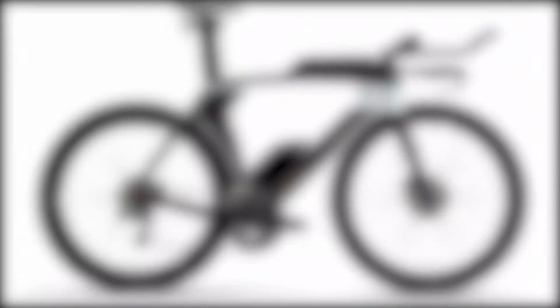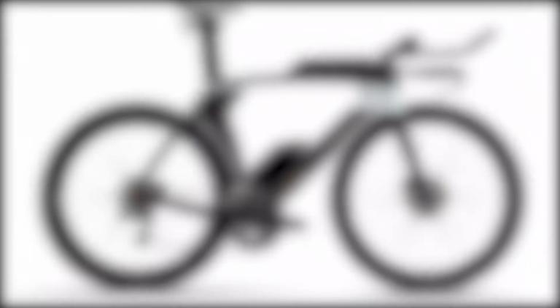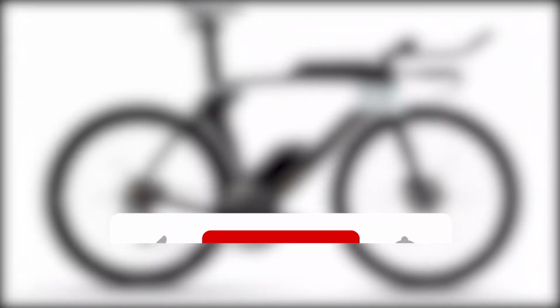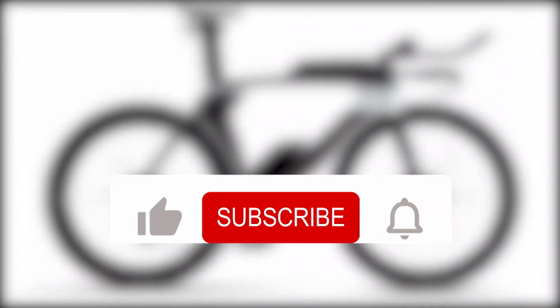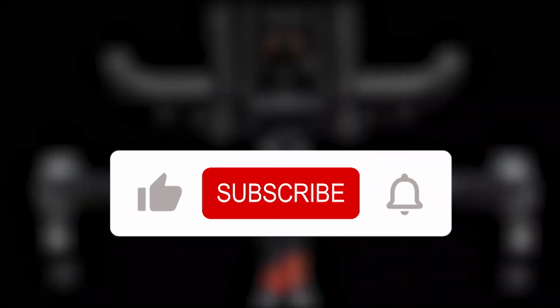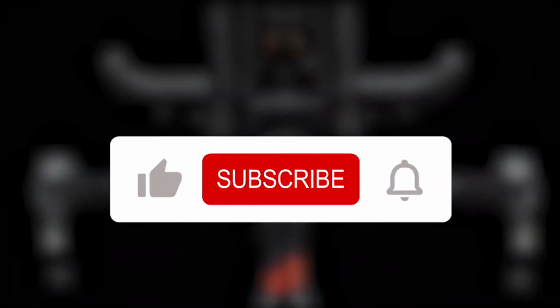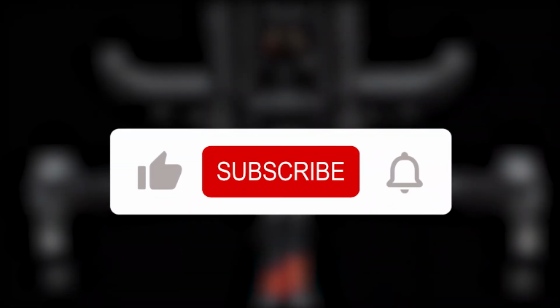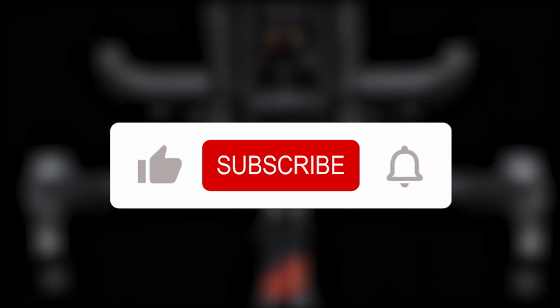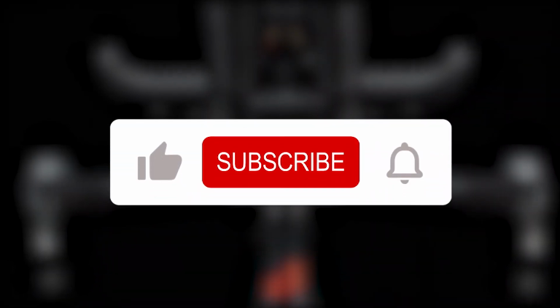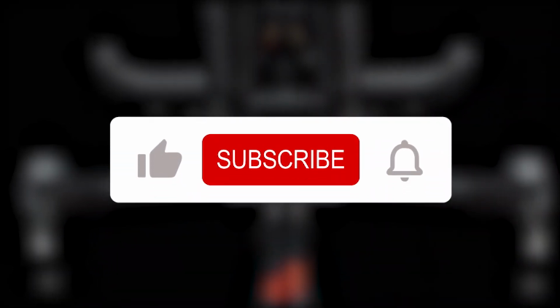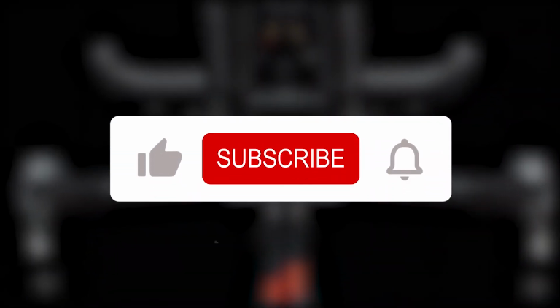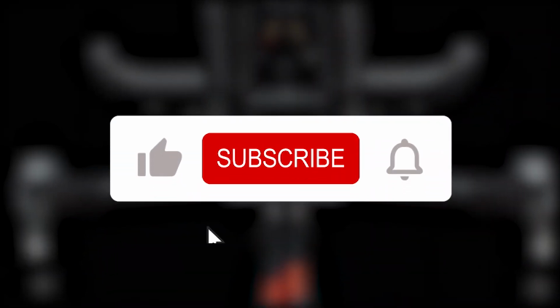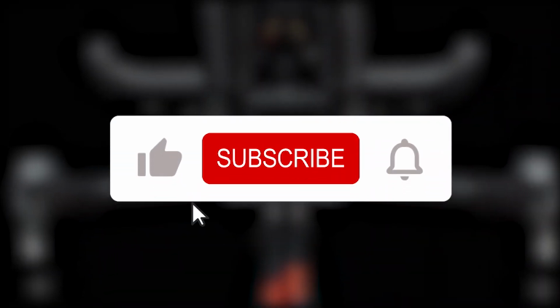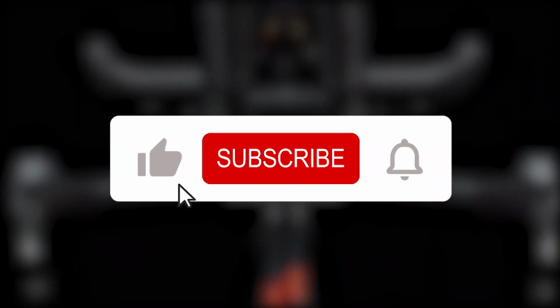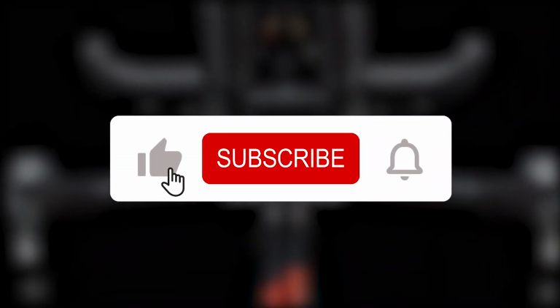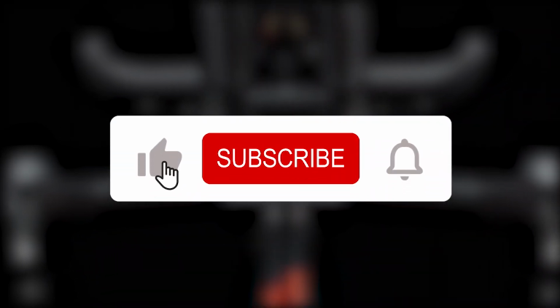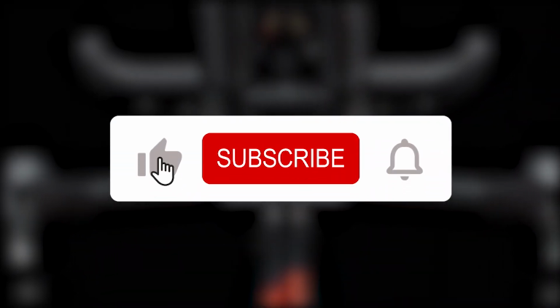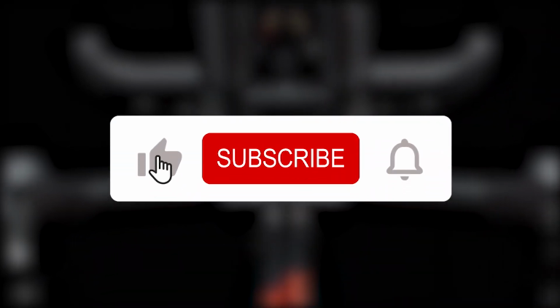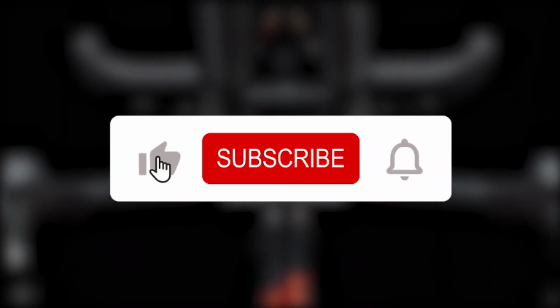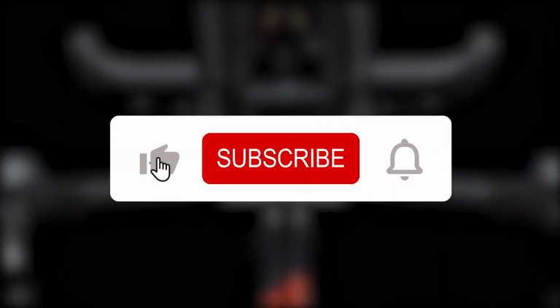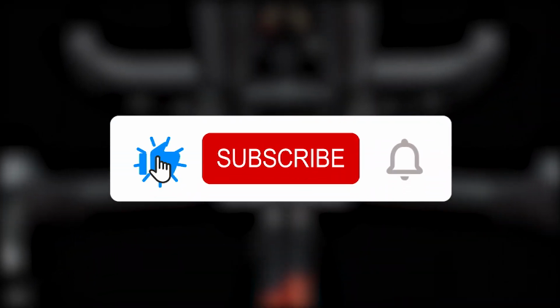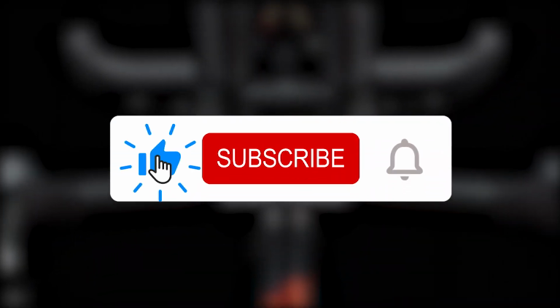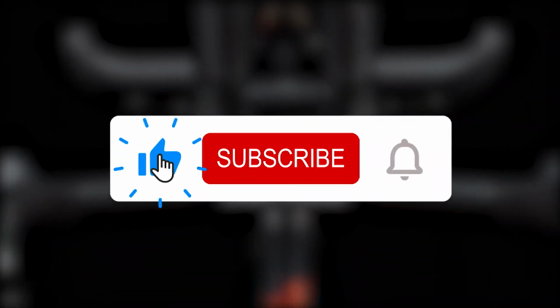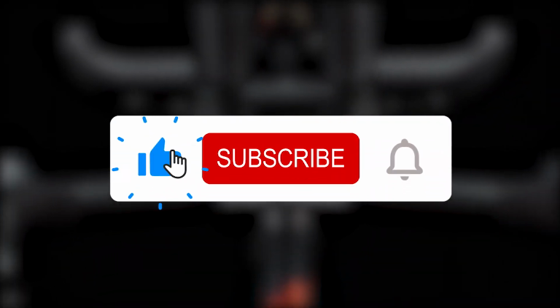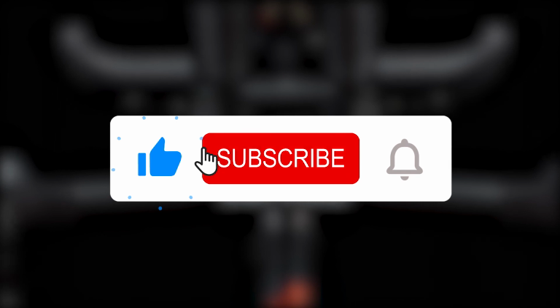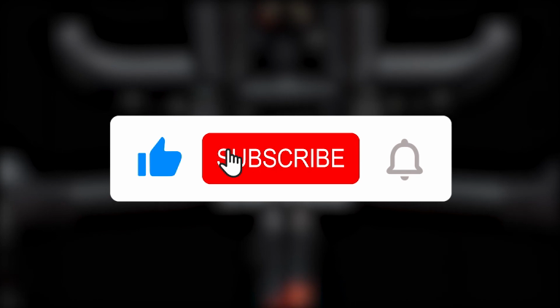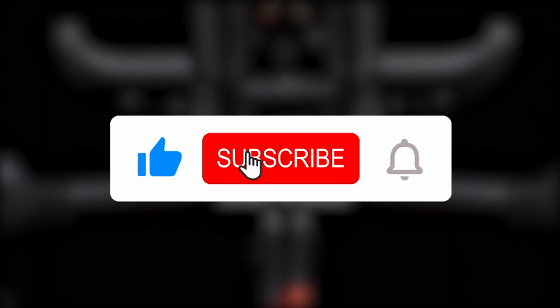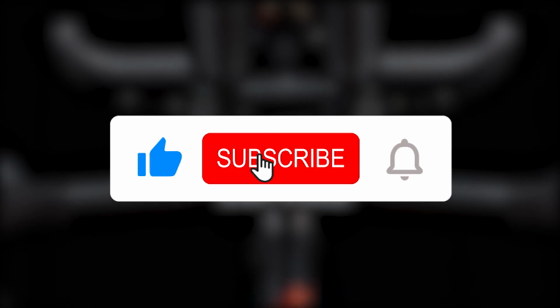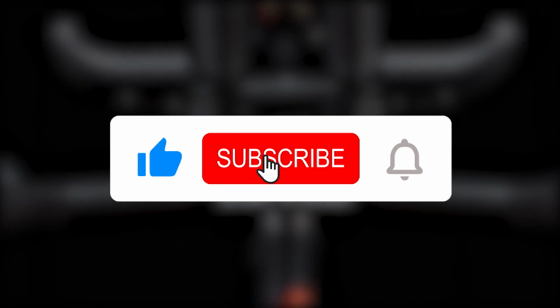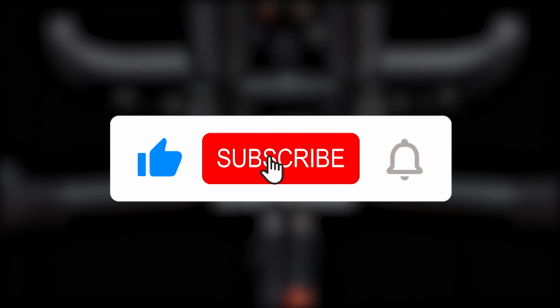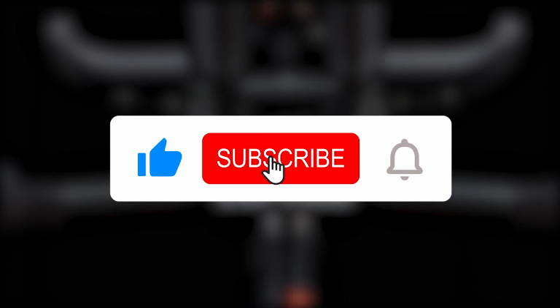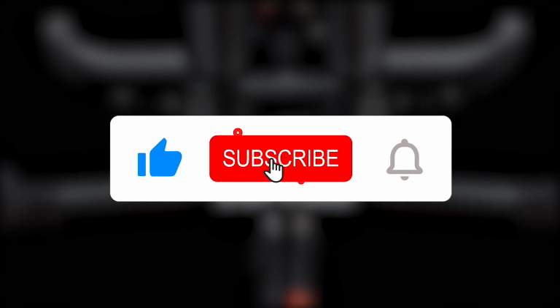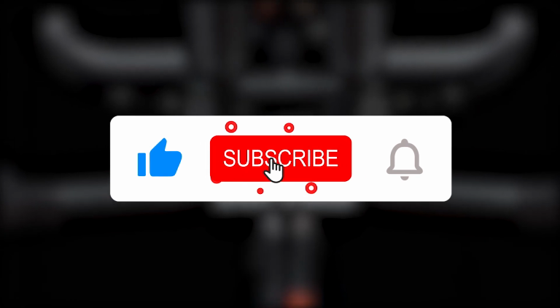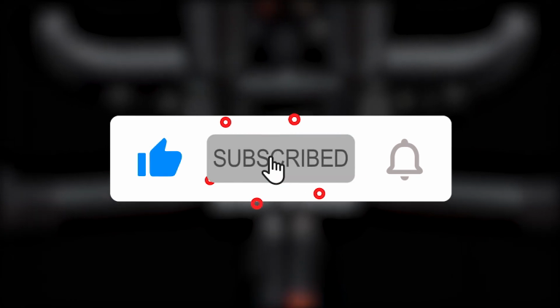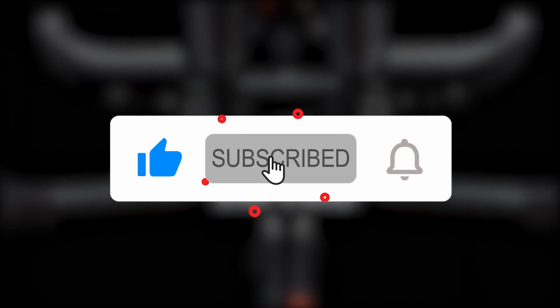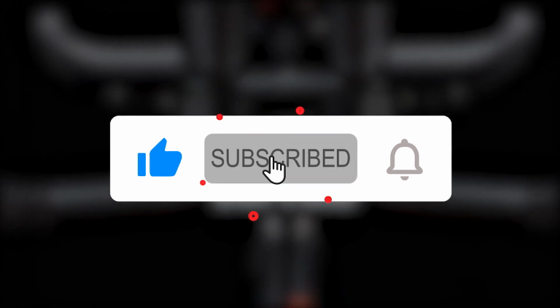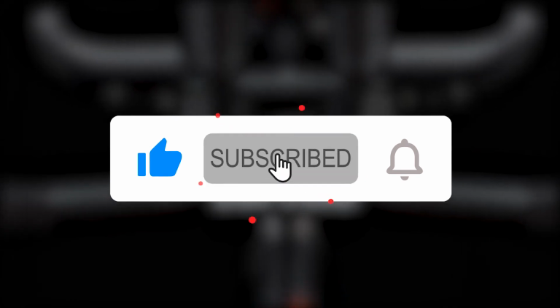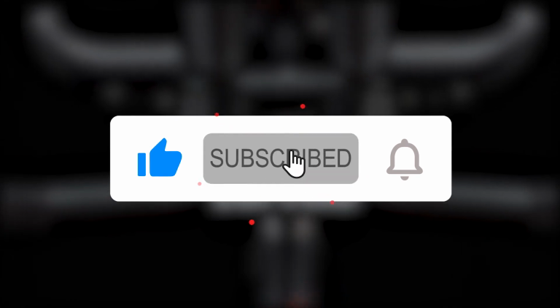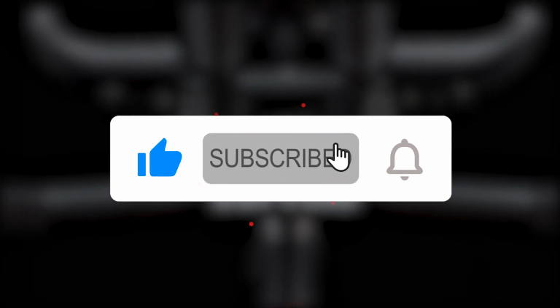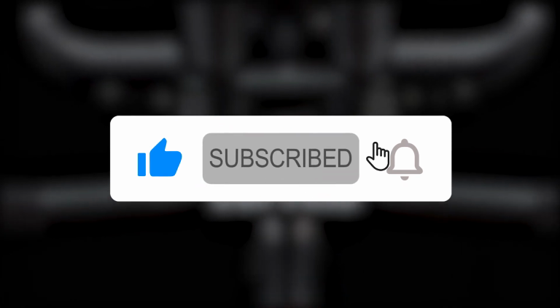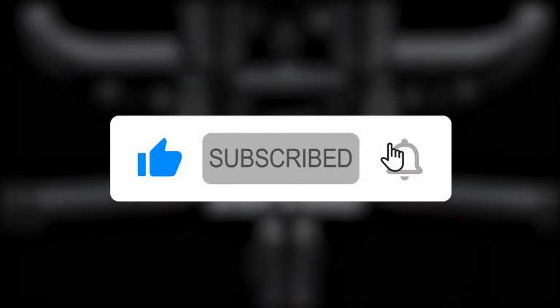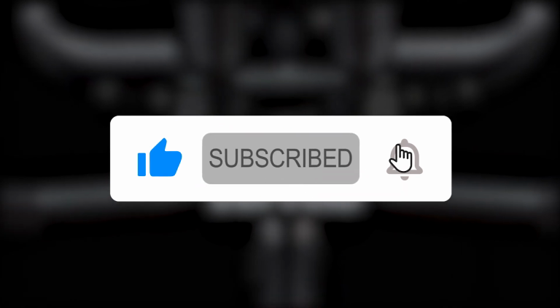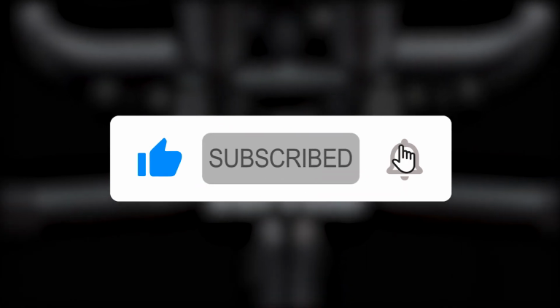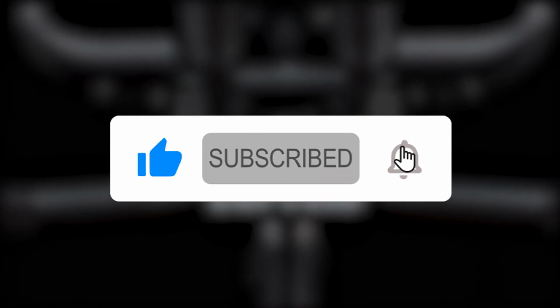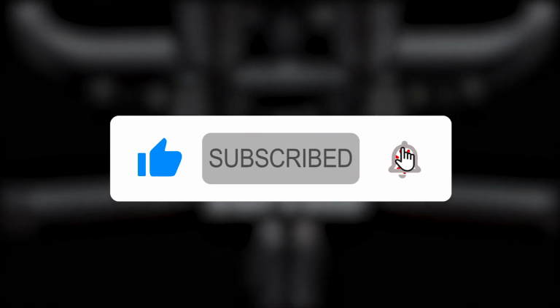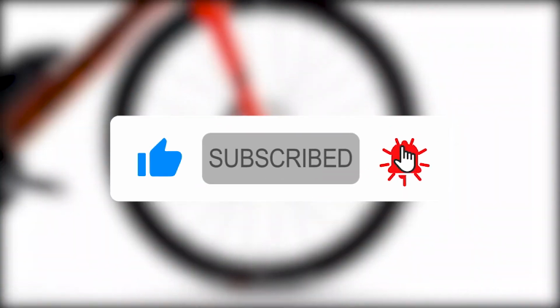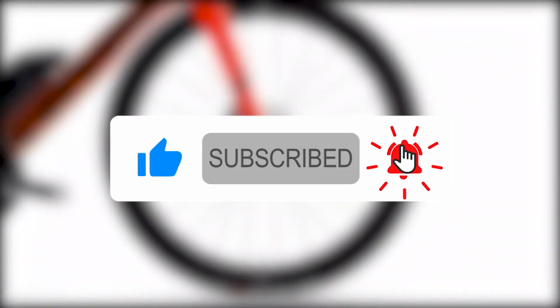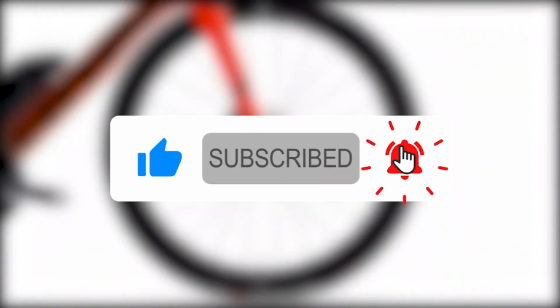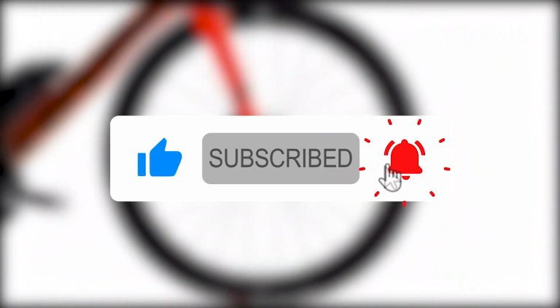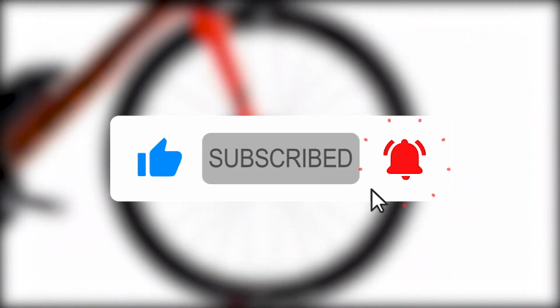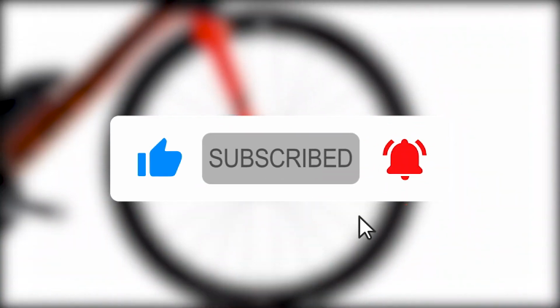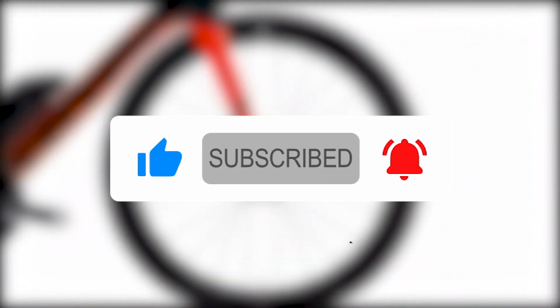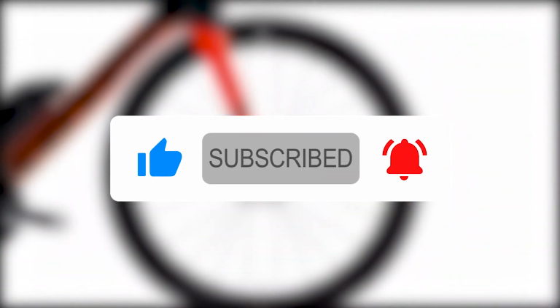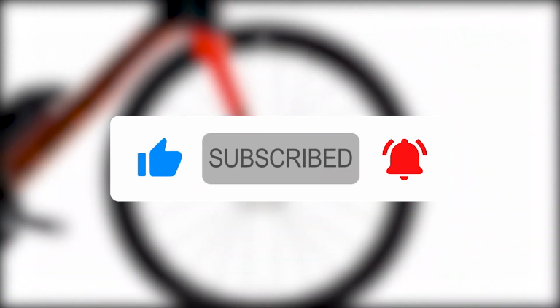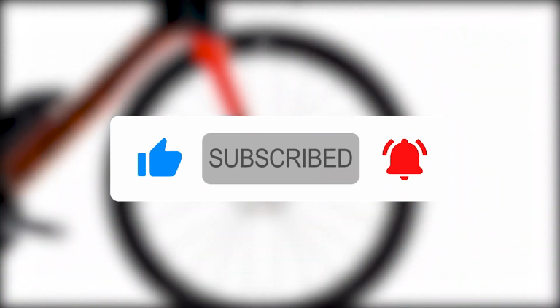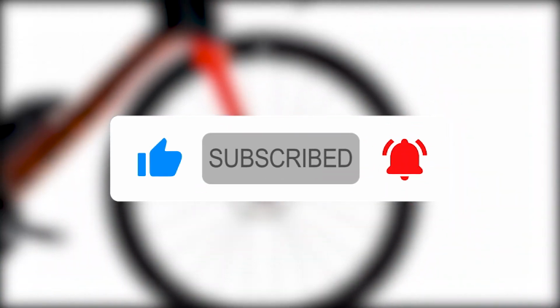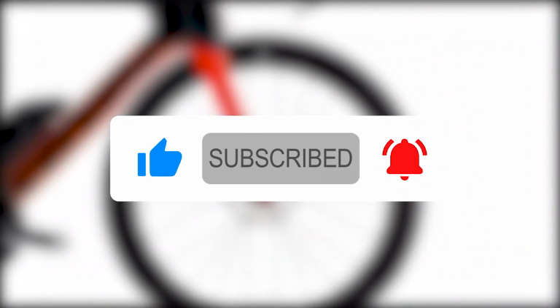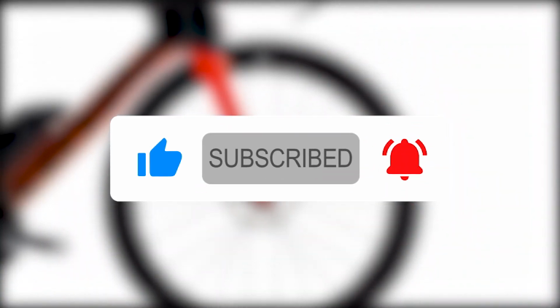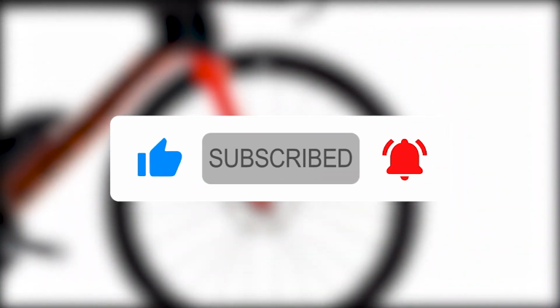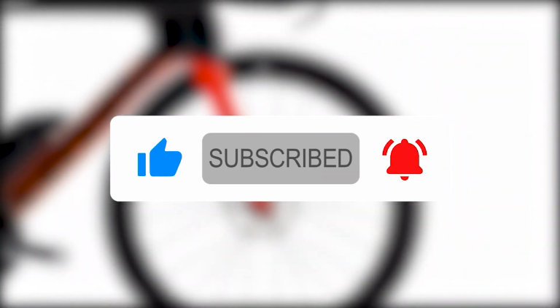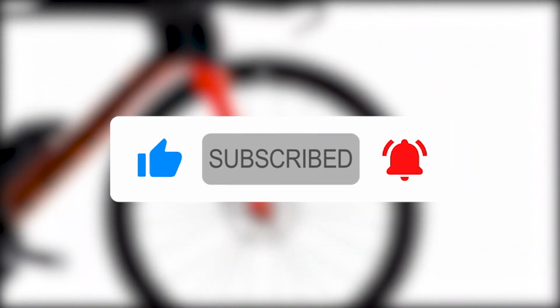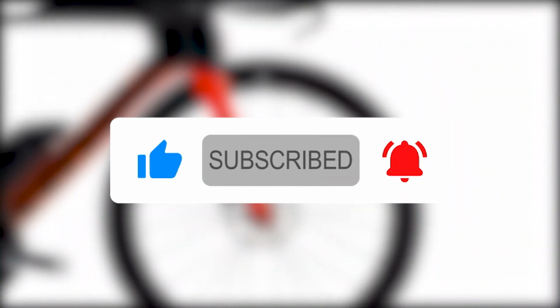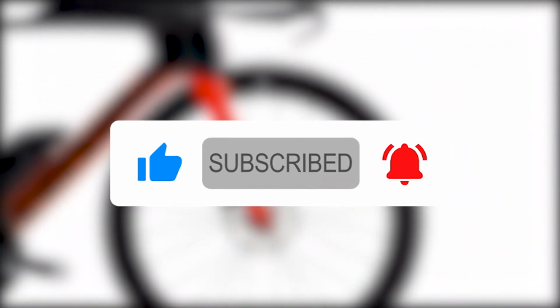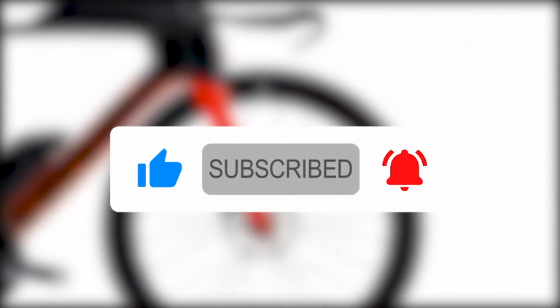If you liked this video, please hit the thumbs up button and subscribe to our channel. Also, let us know which other bikes you'd like us to compare next.